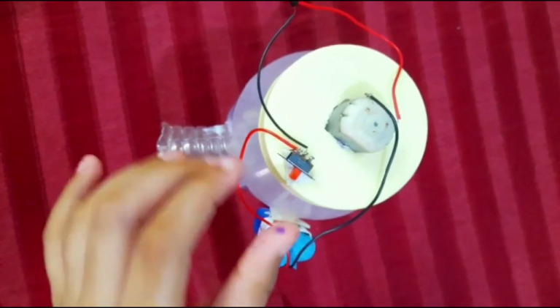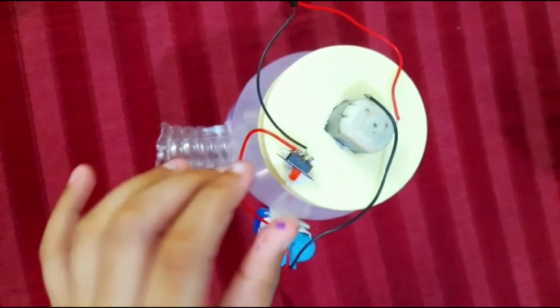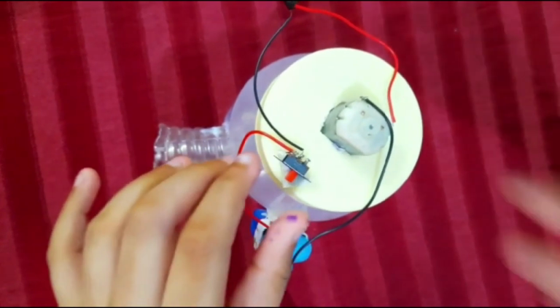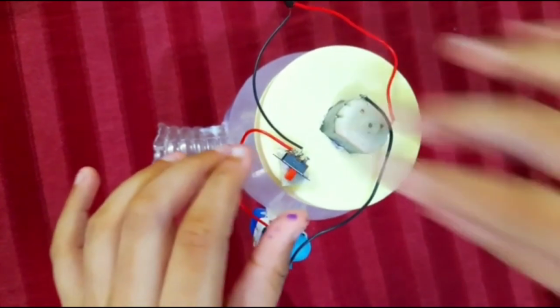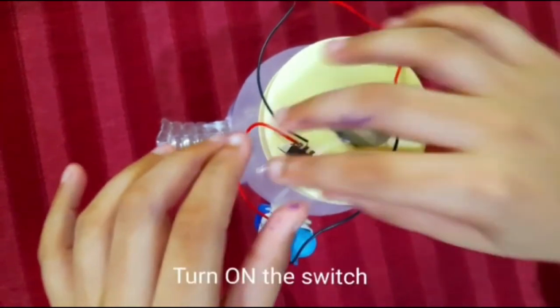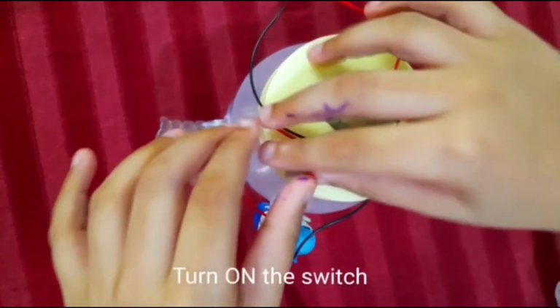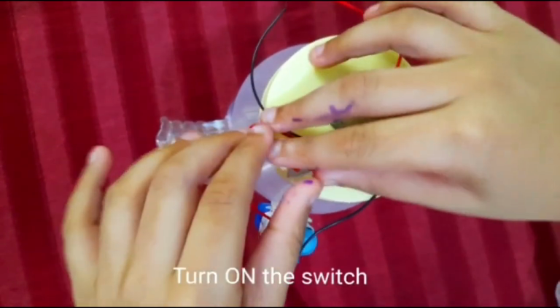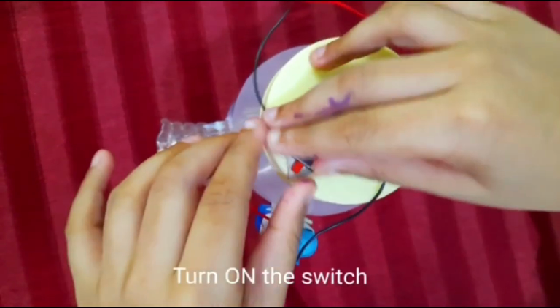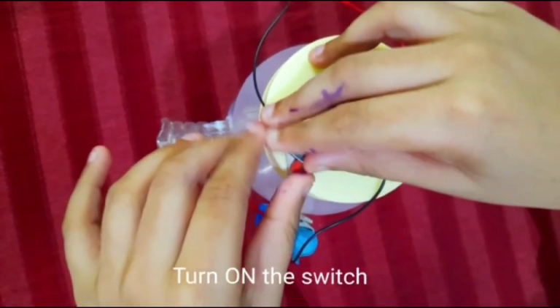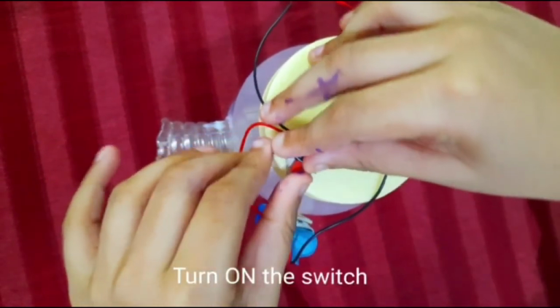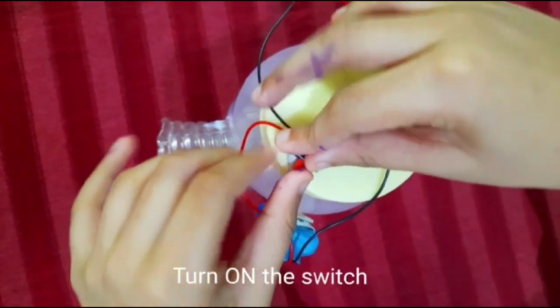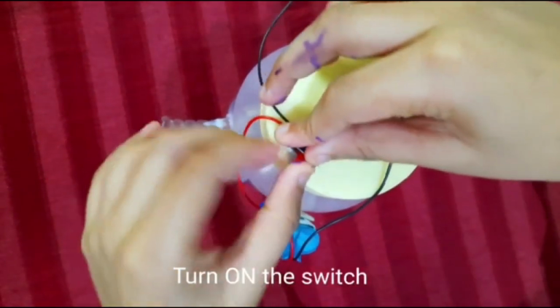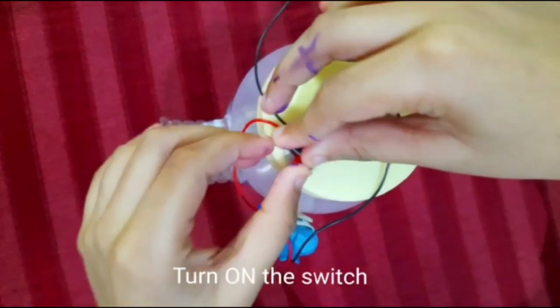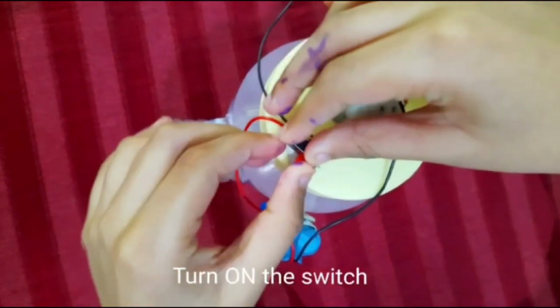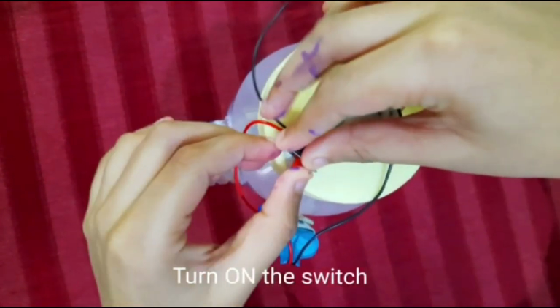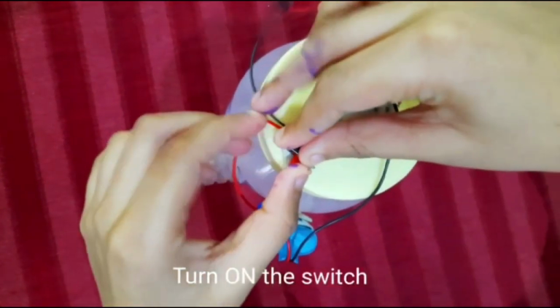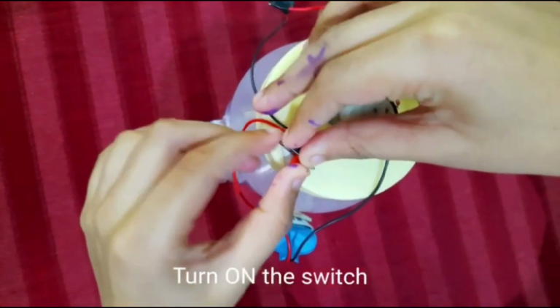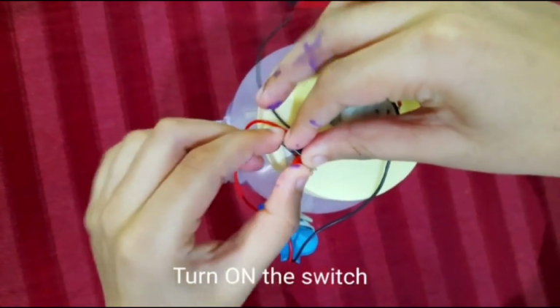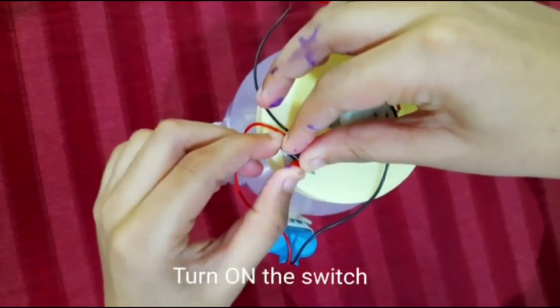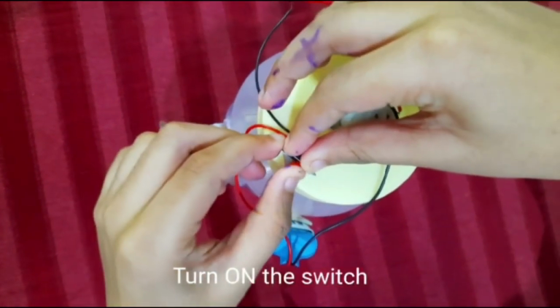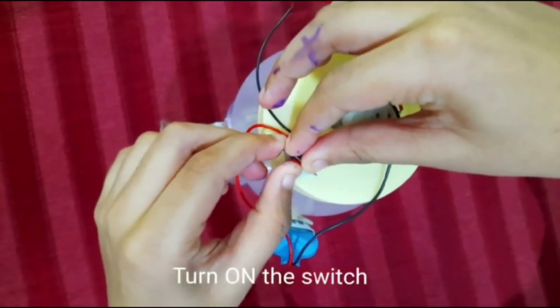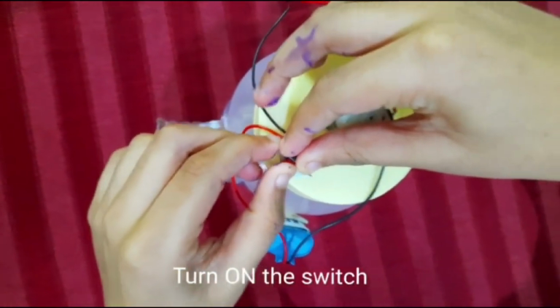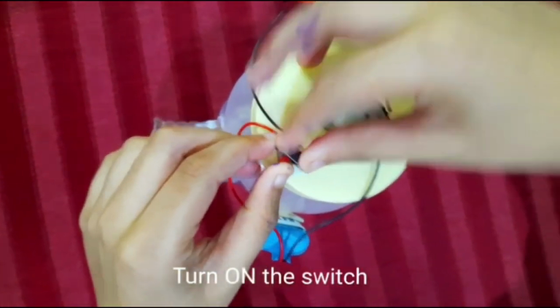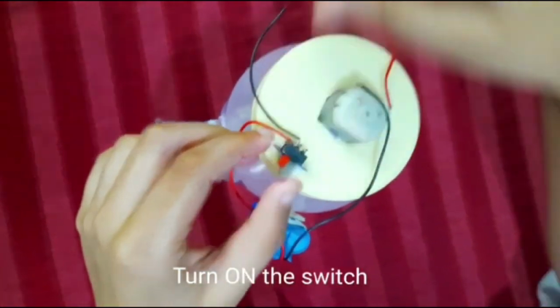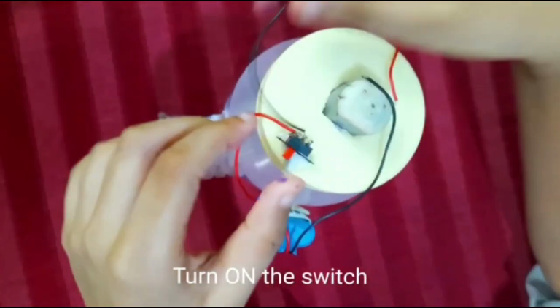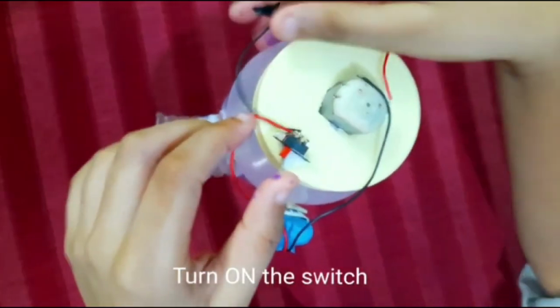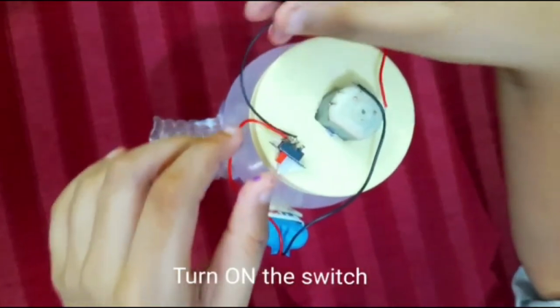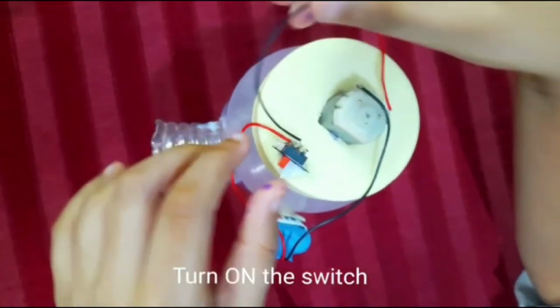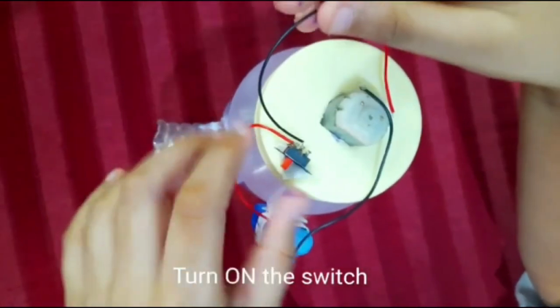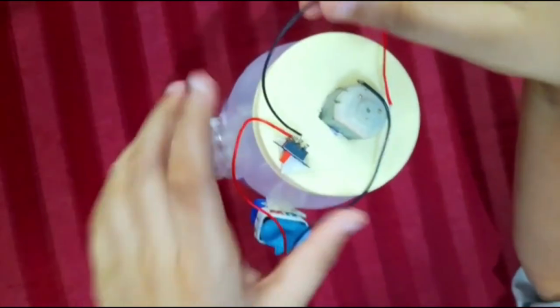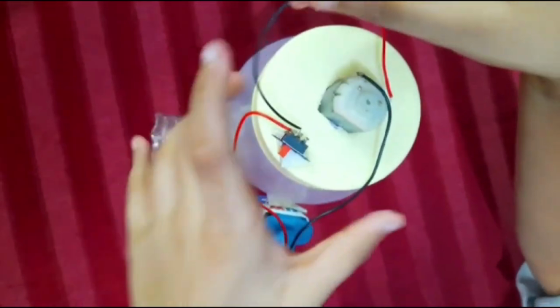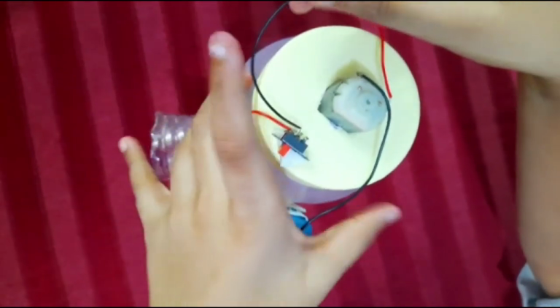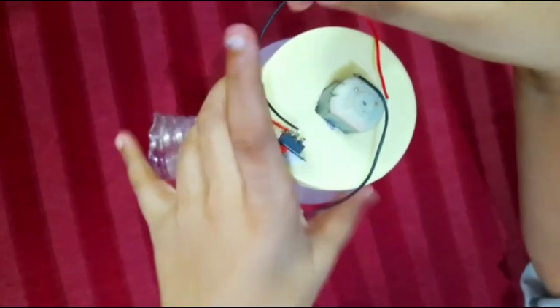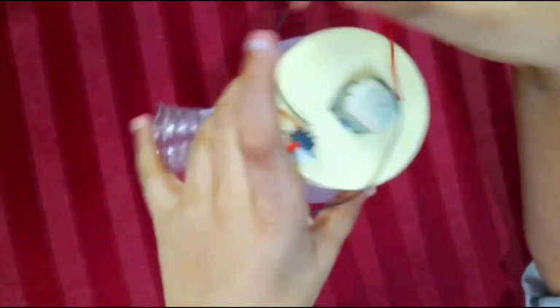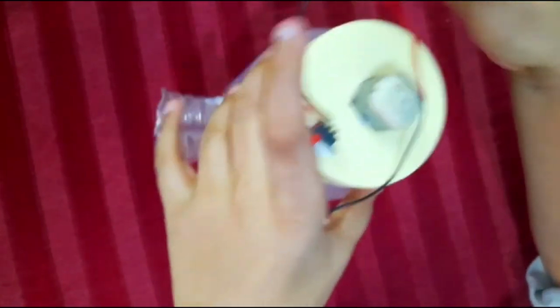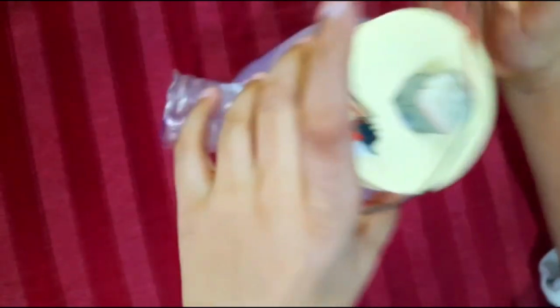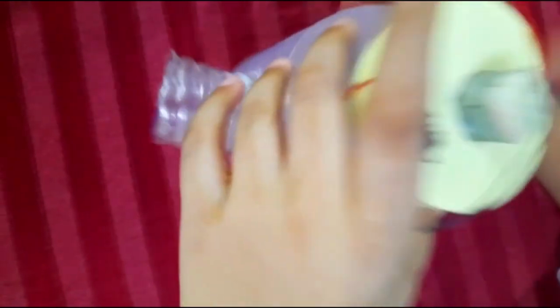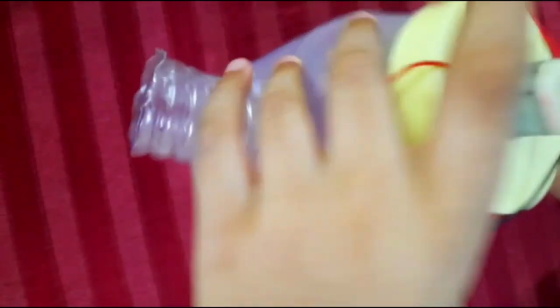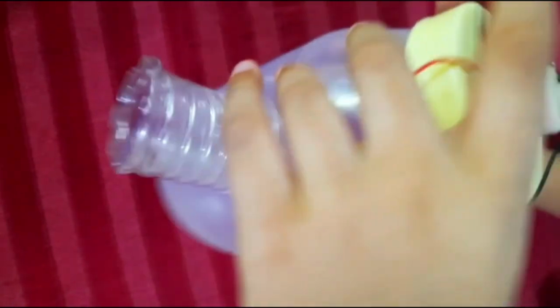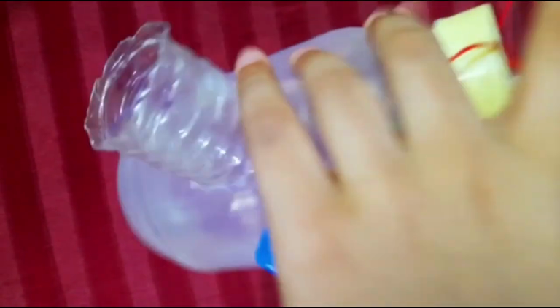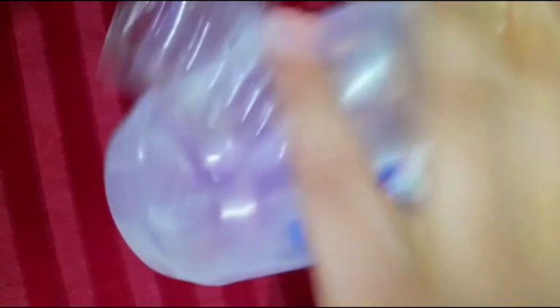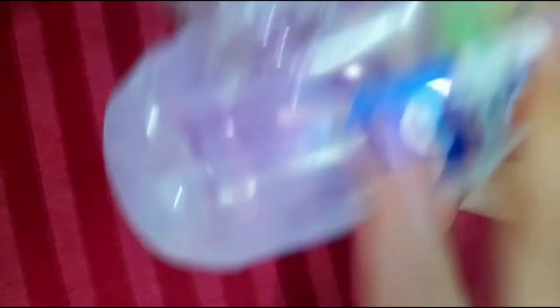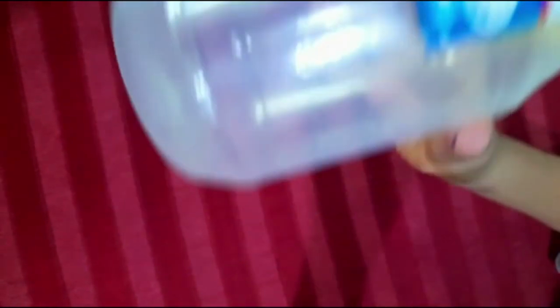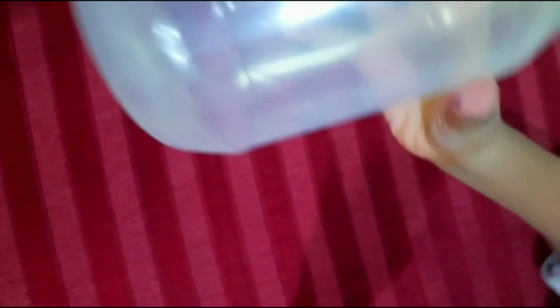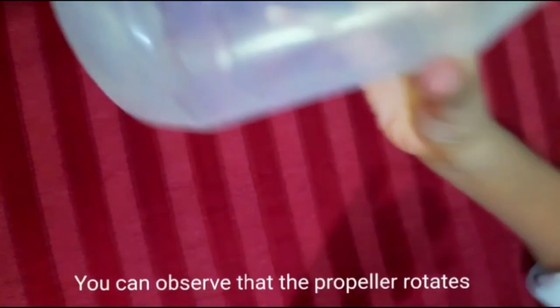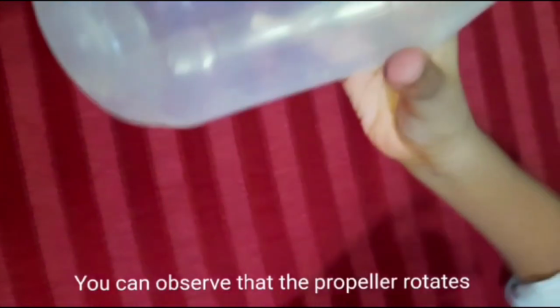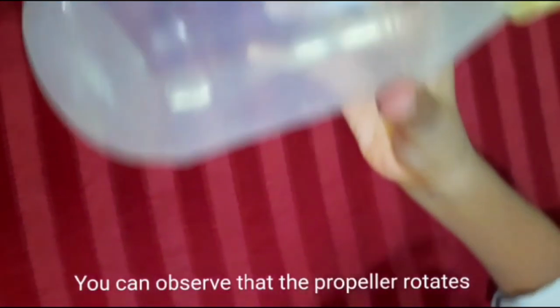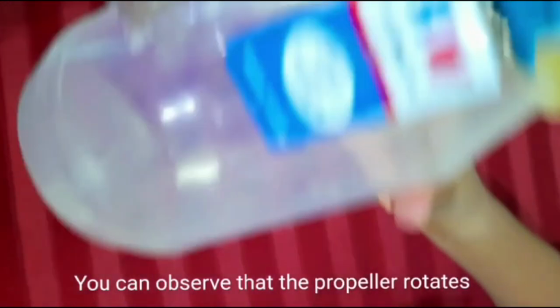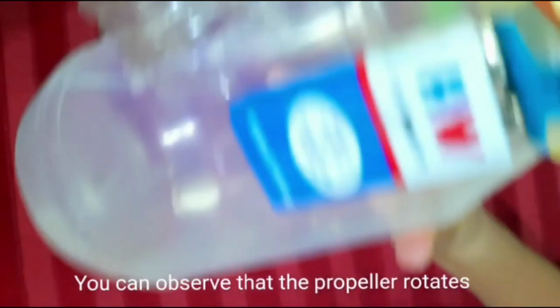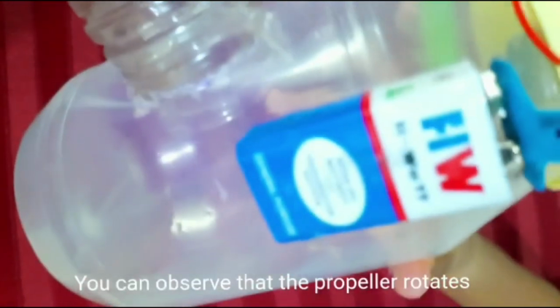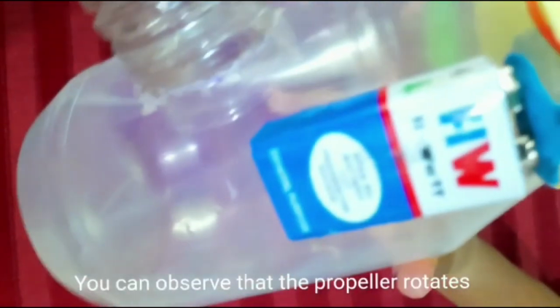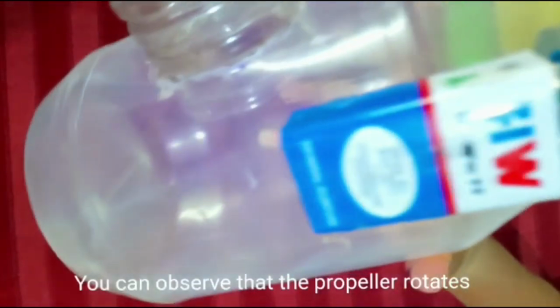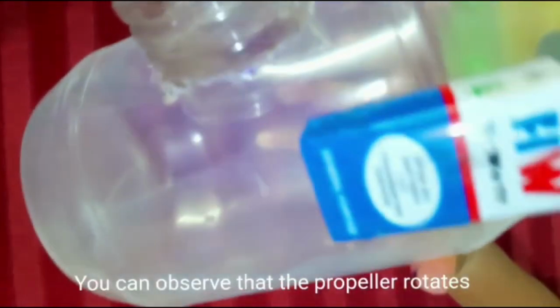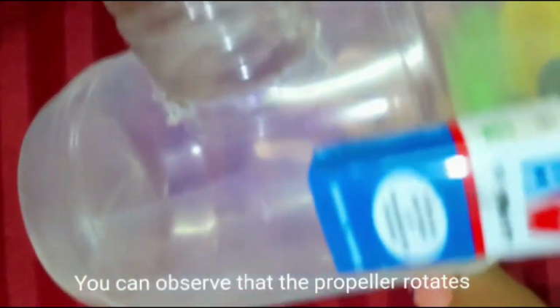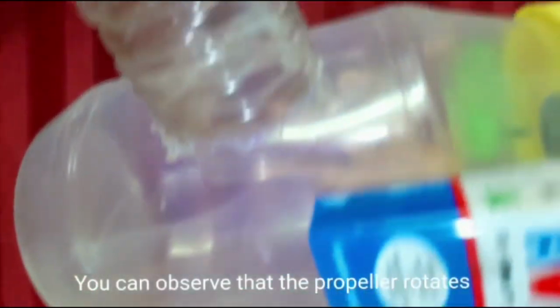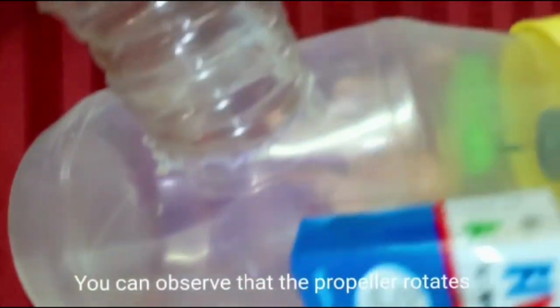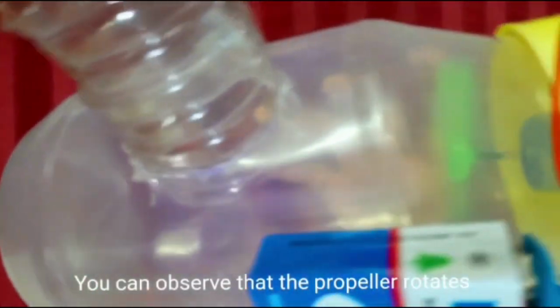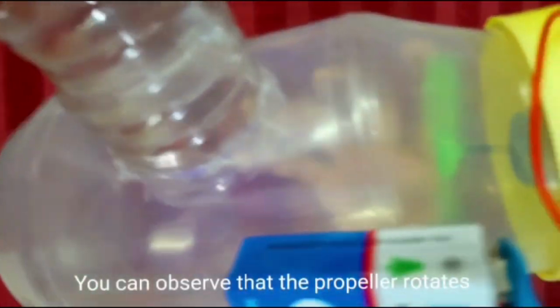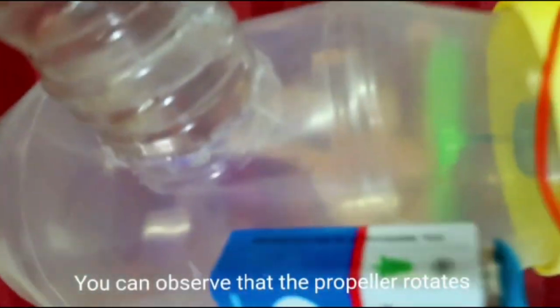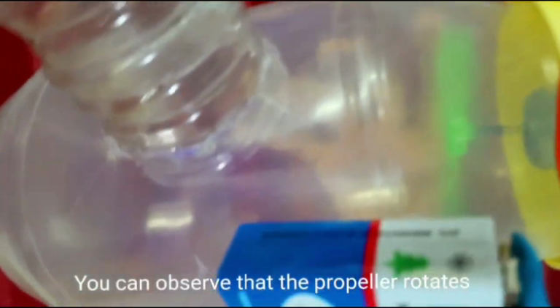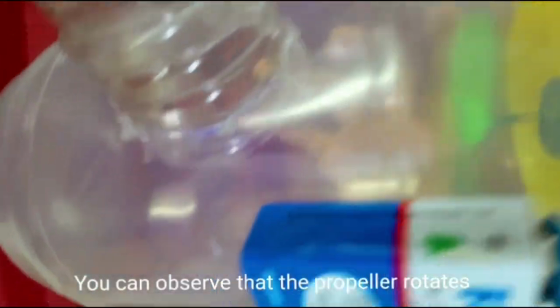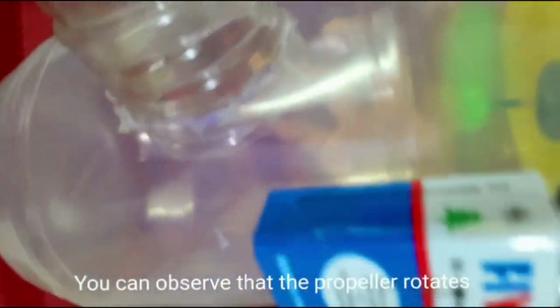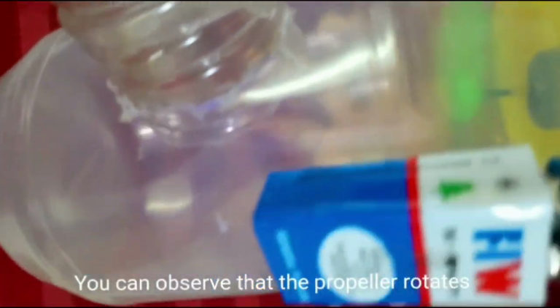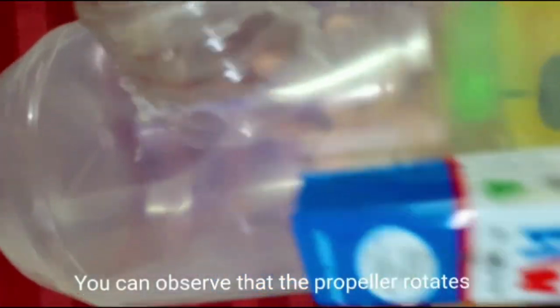Turn on the switch. You can observe that the propeller rotates.